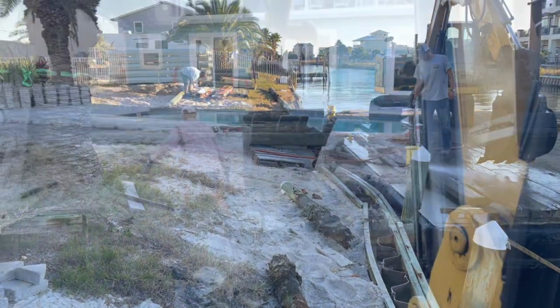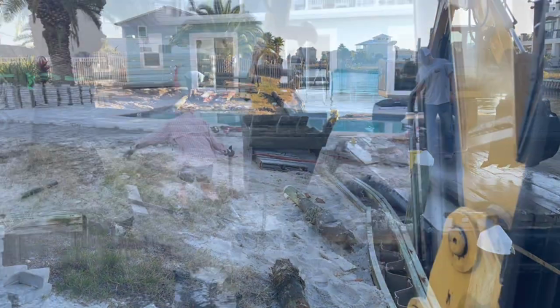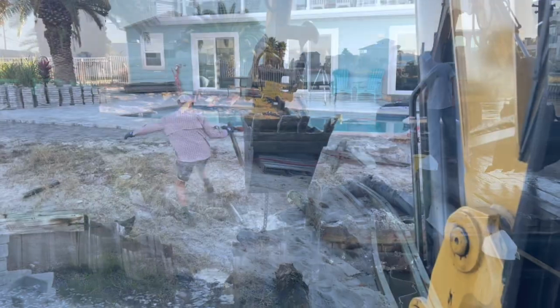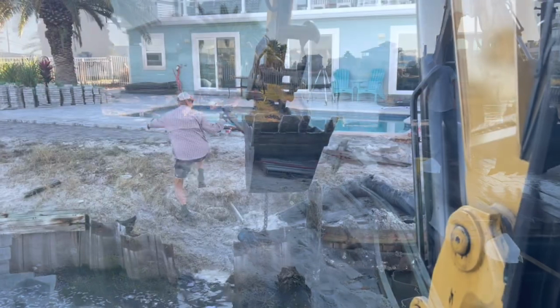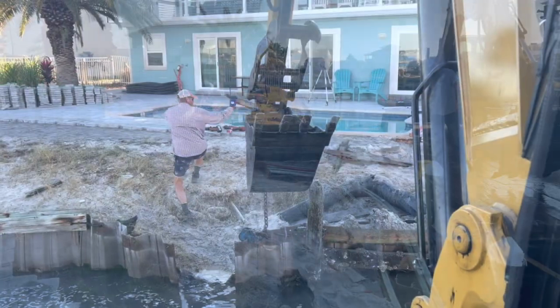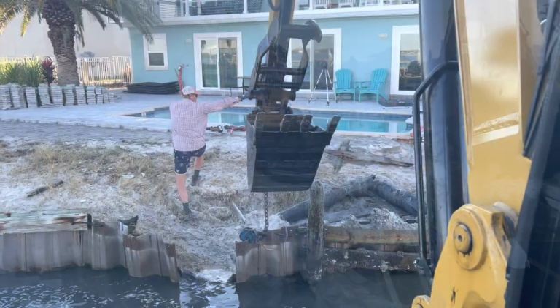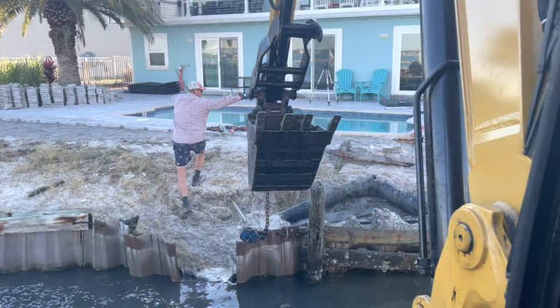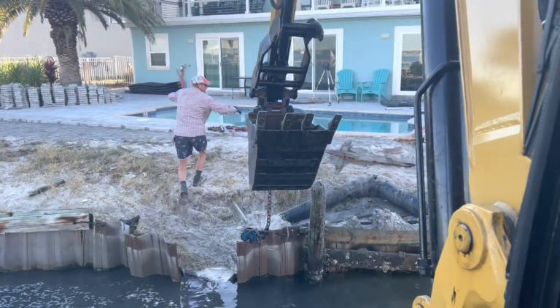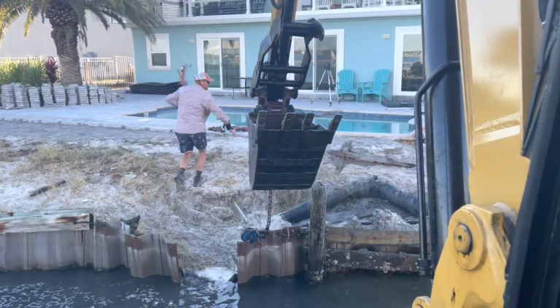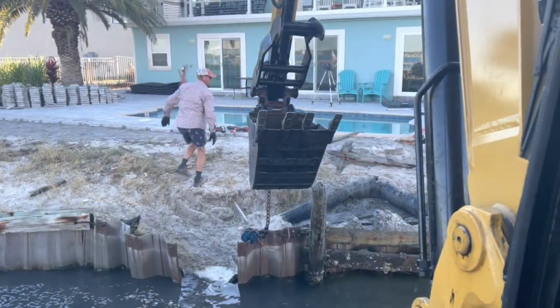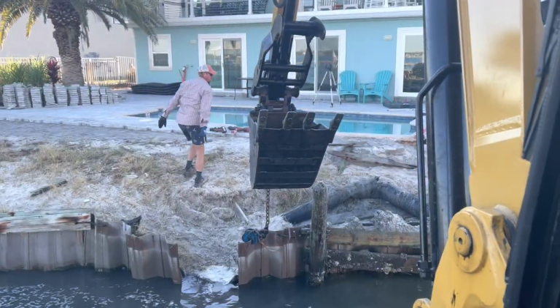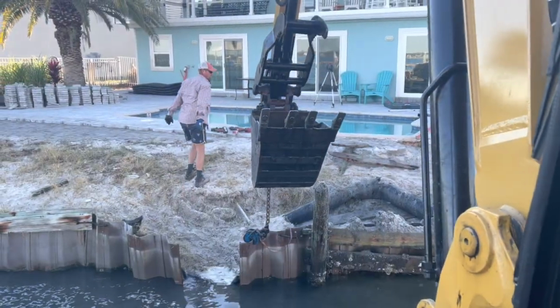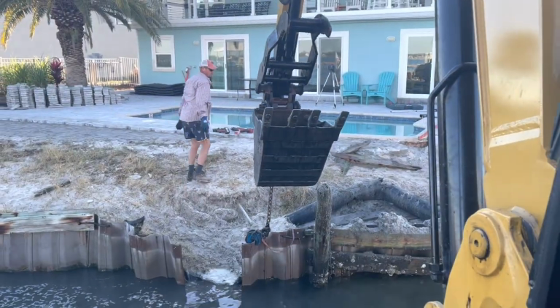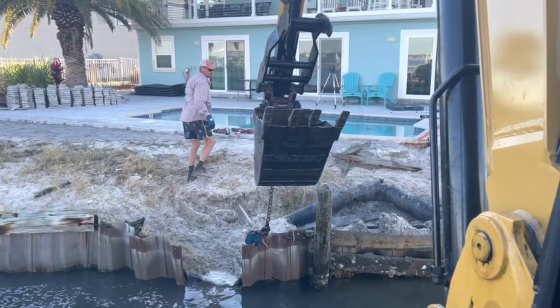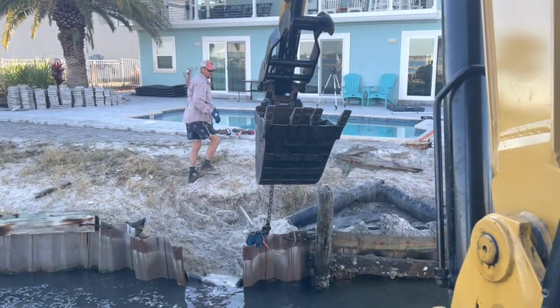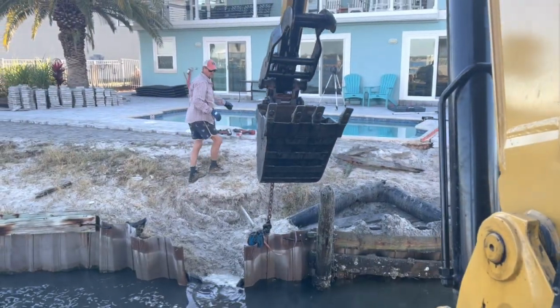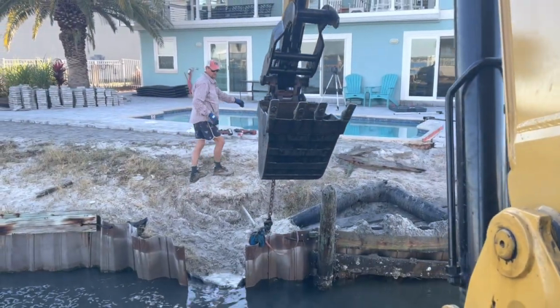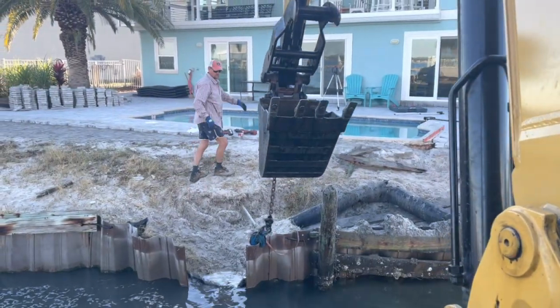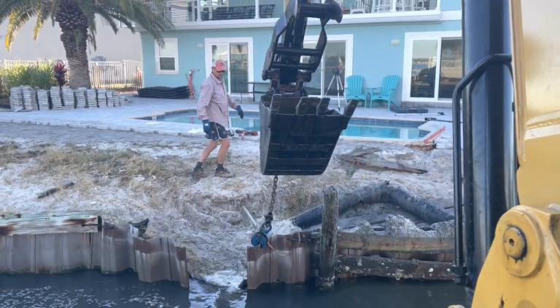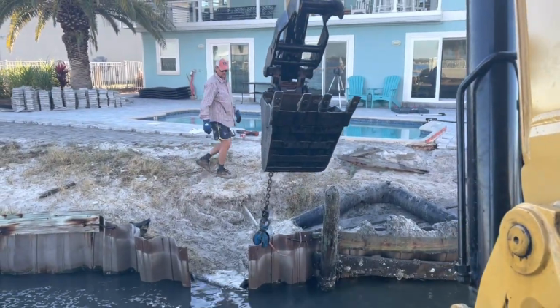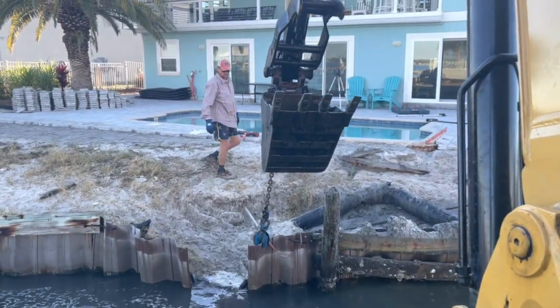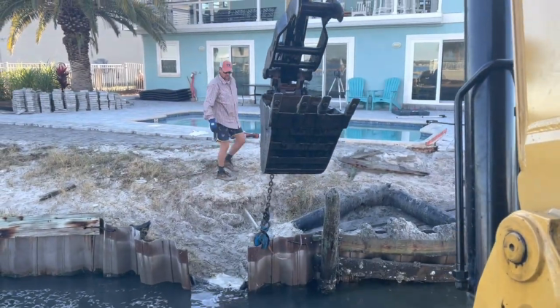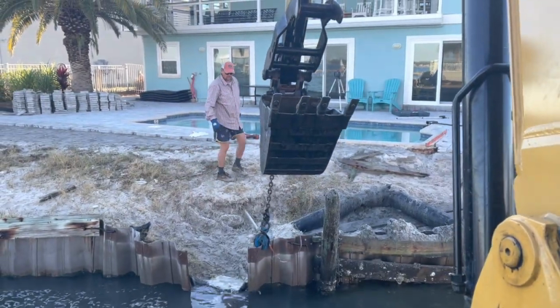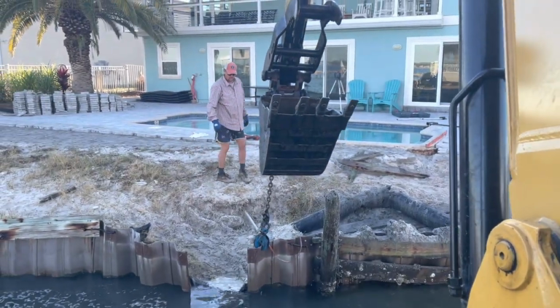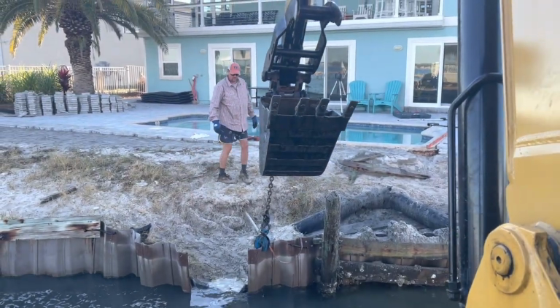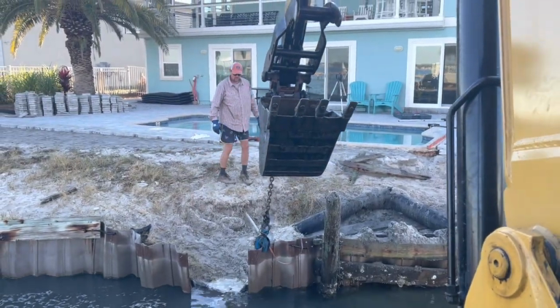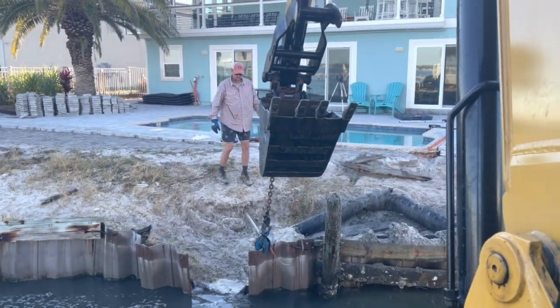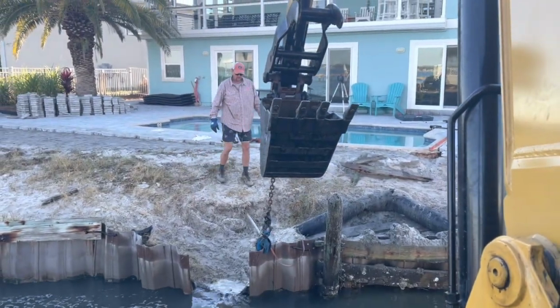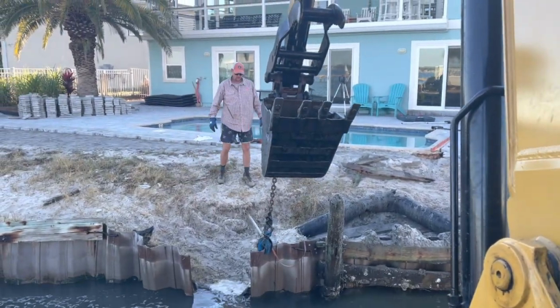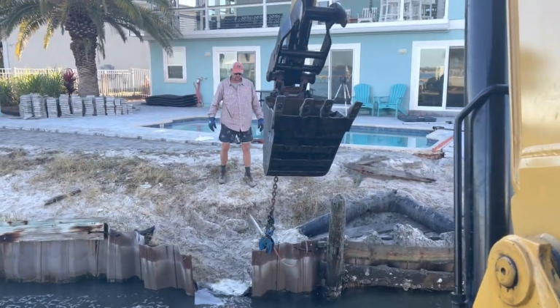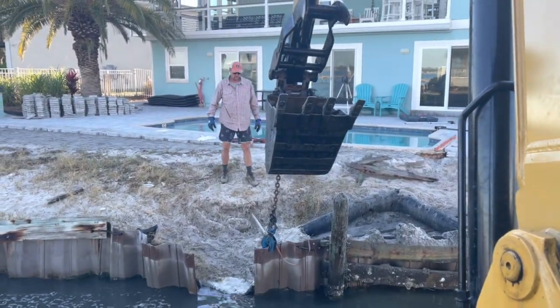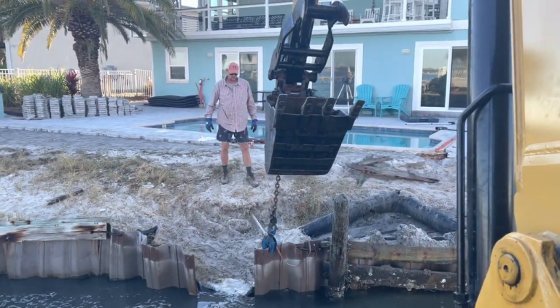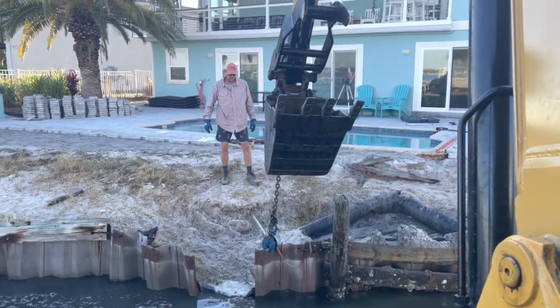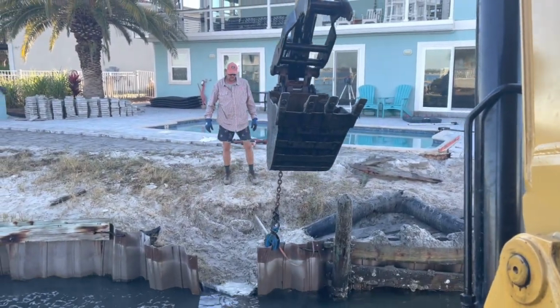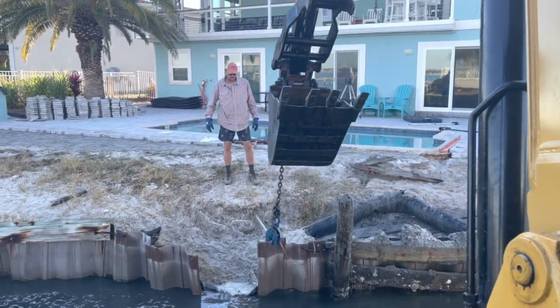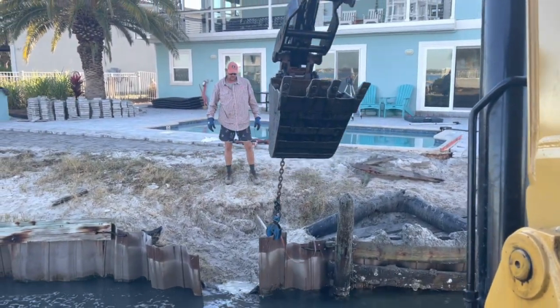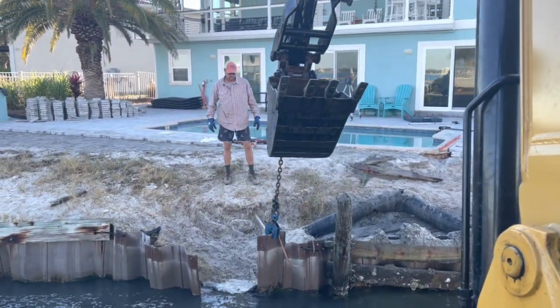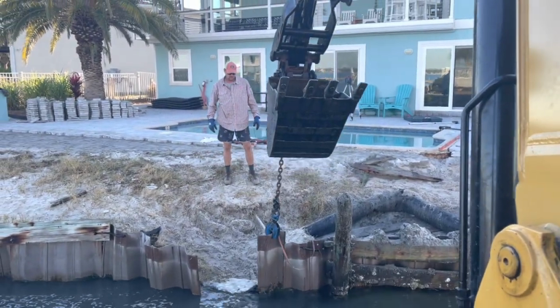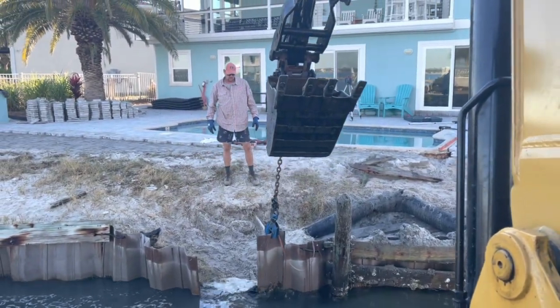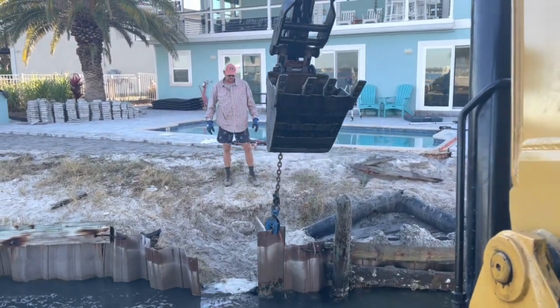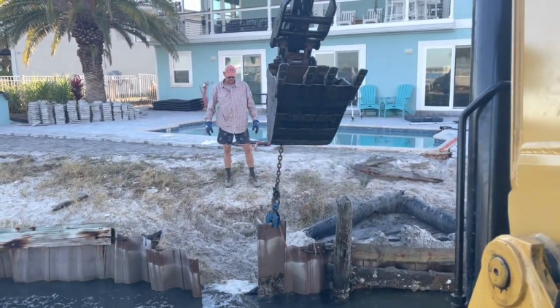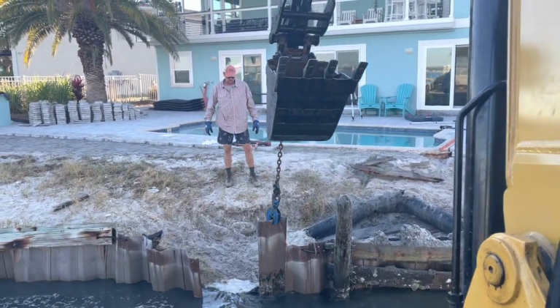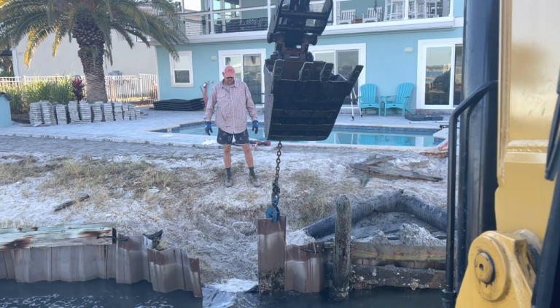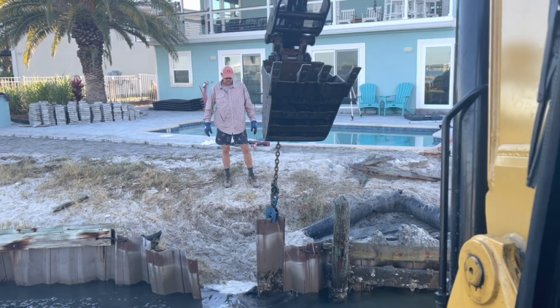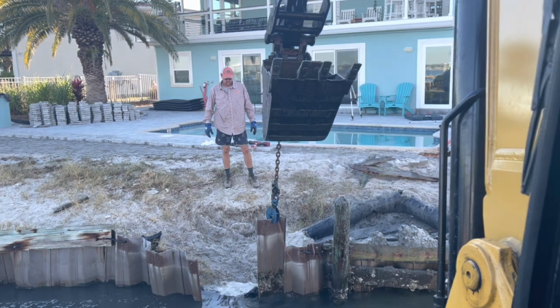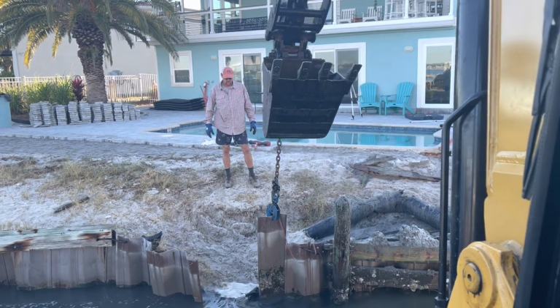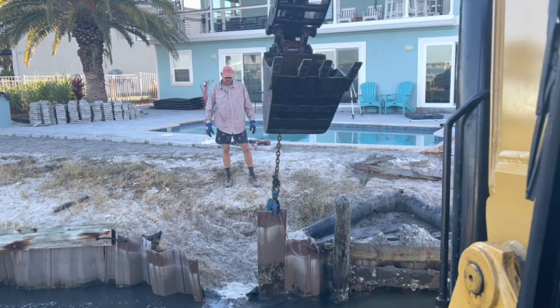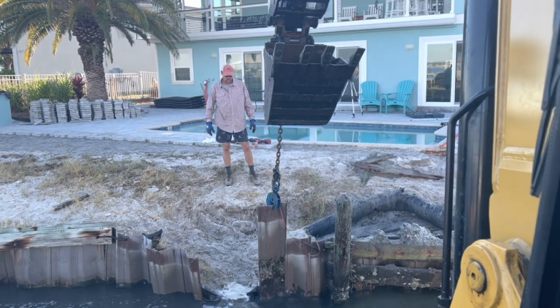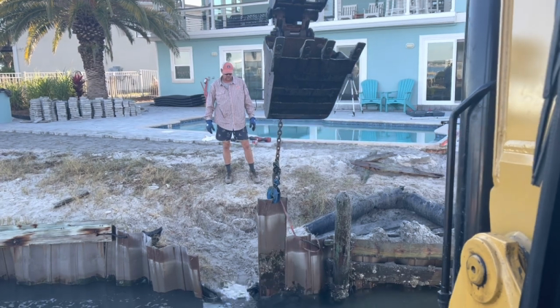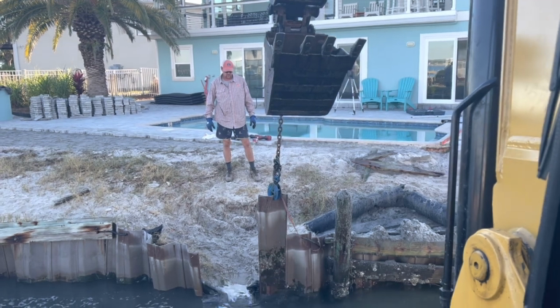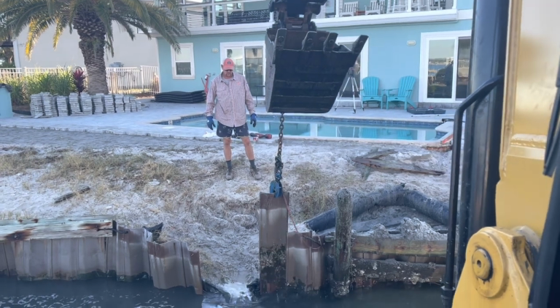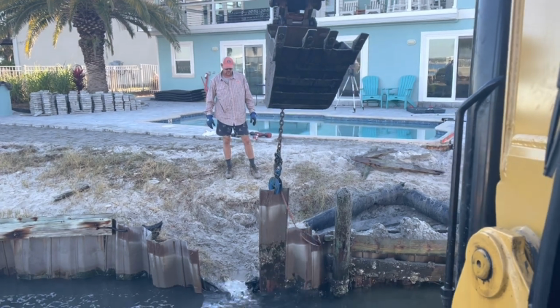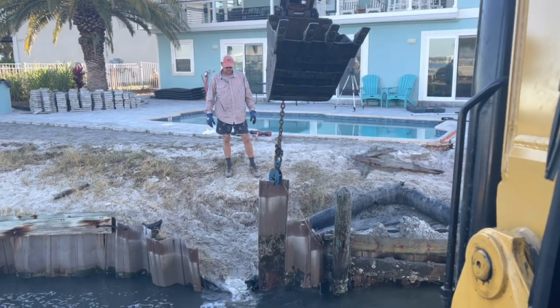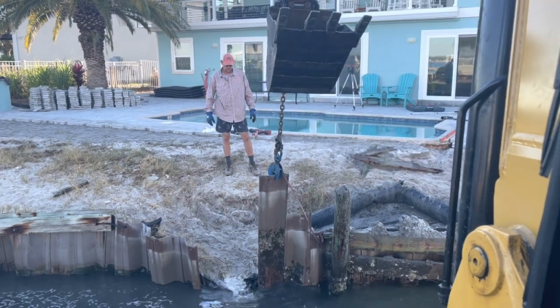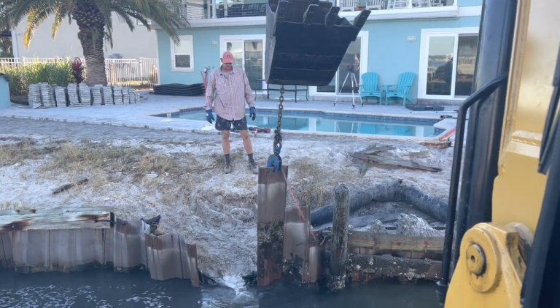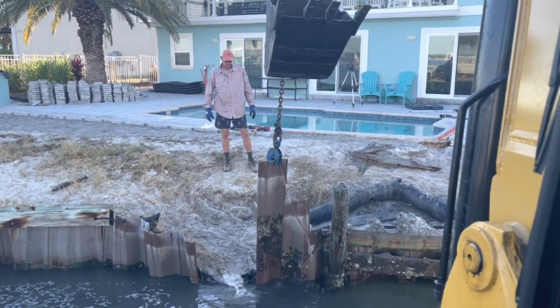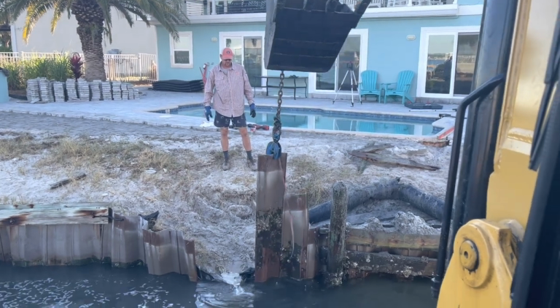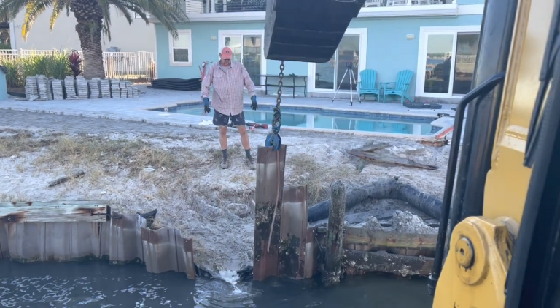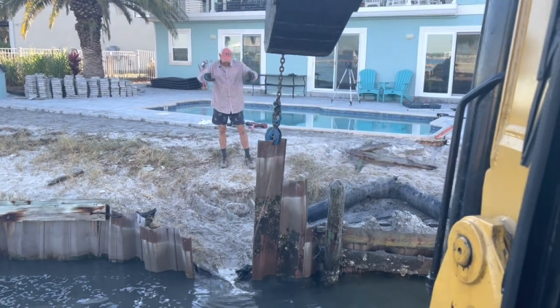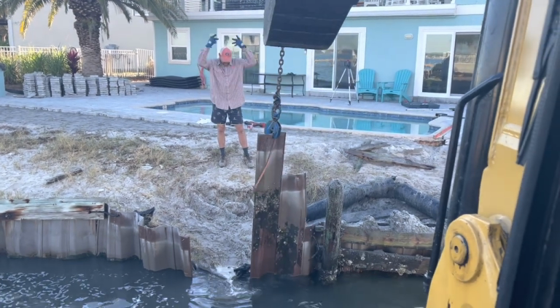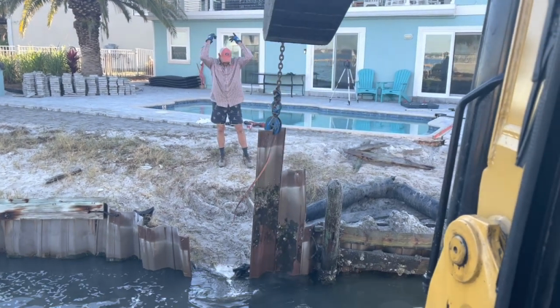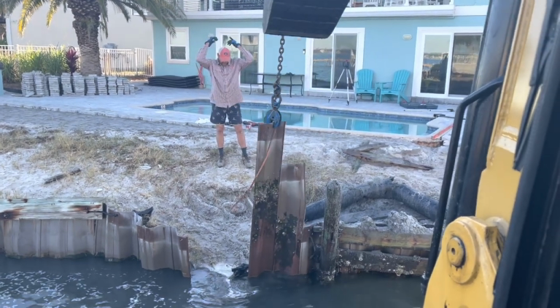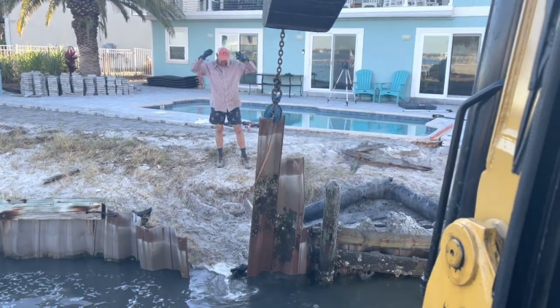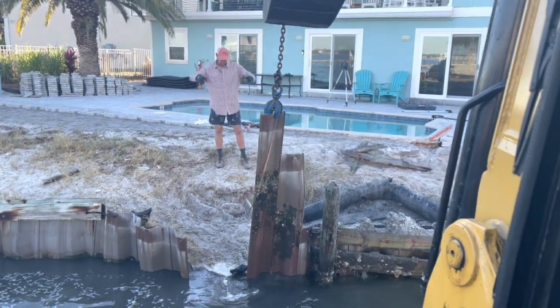We've got some vinyl sheet pilings coming out this morning — all in pretty good shape. Looks to be about another 10 foot long next to it.